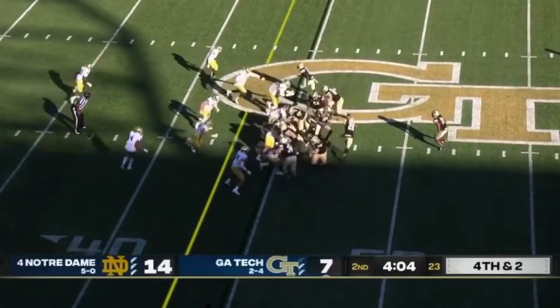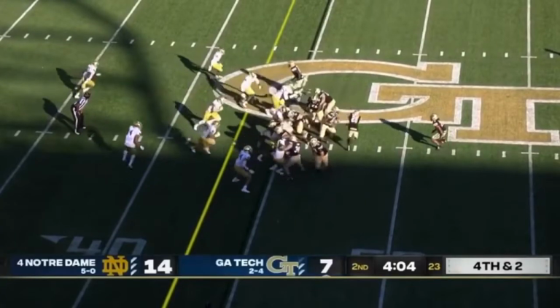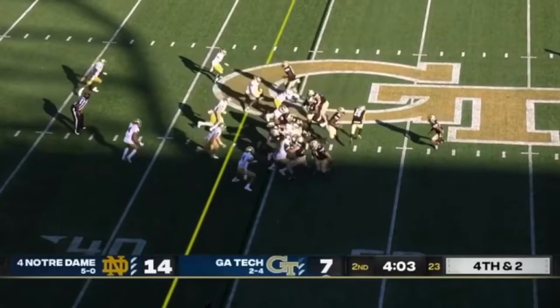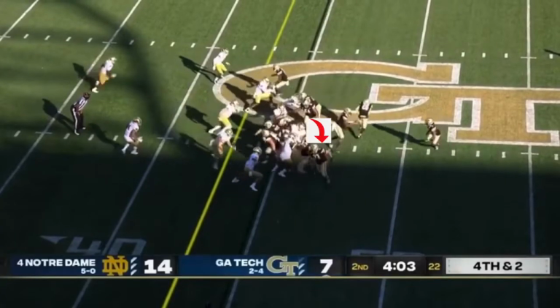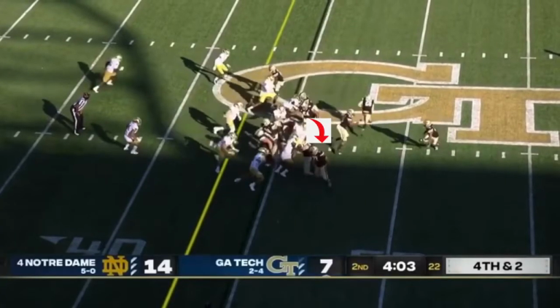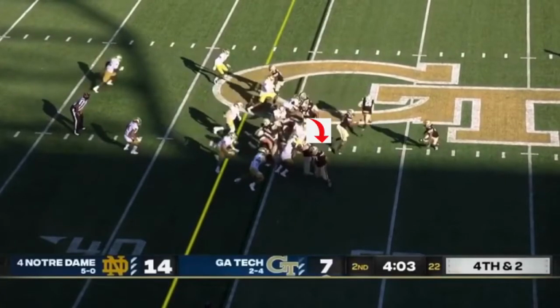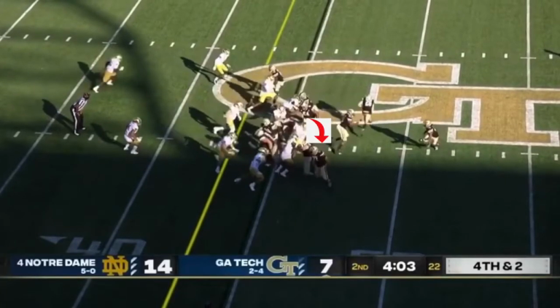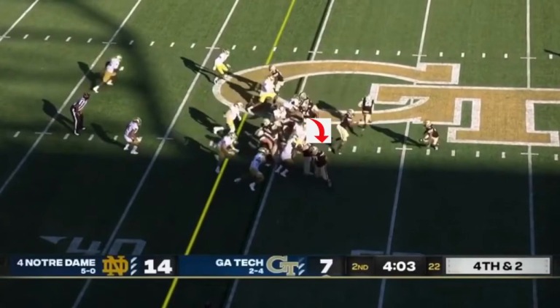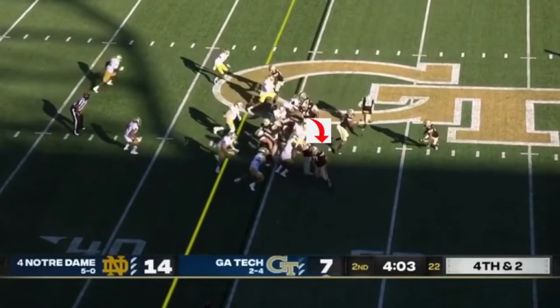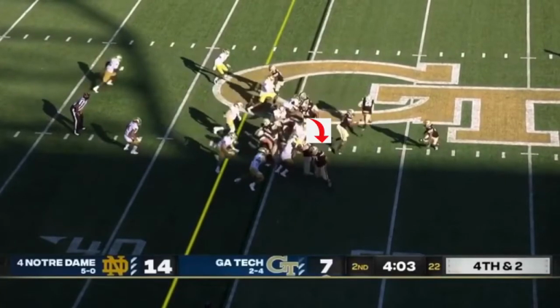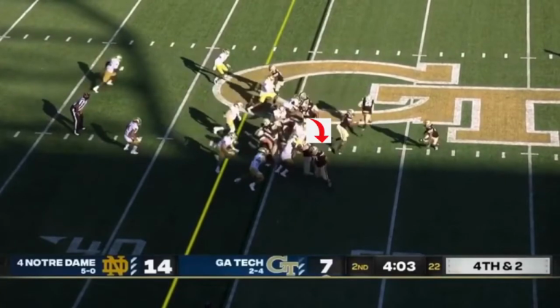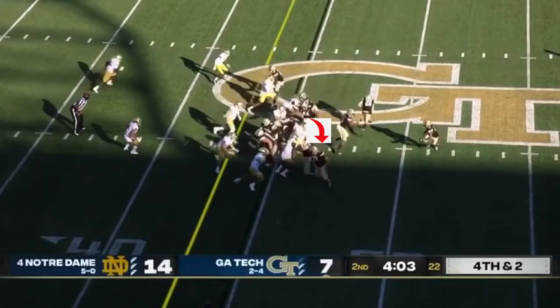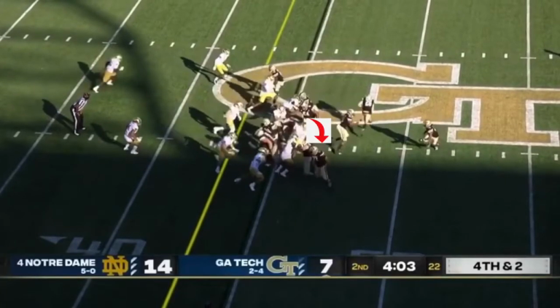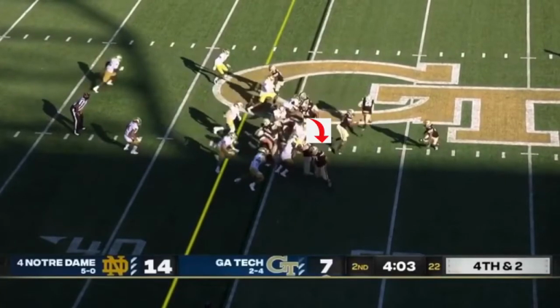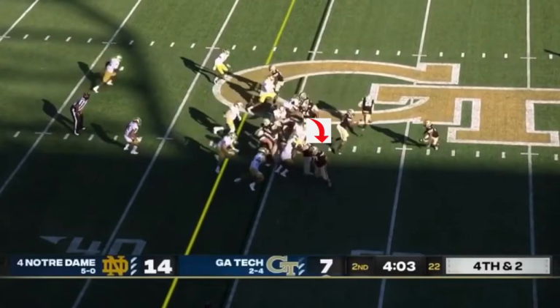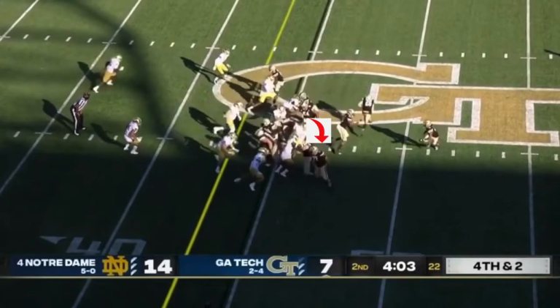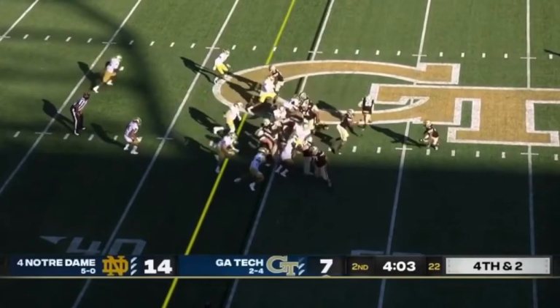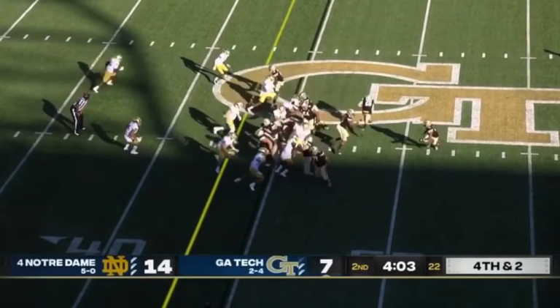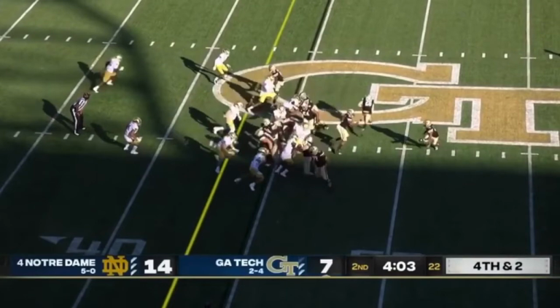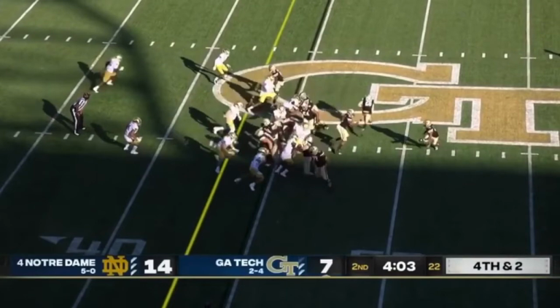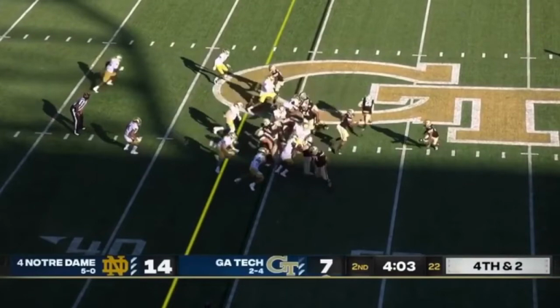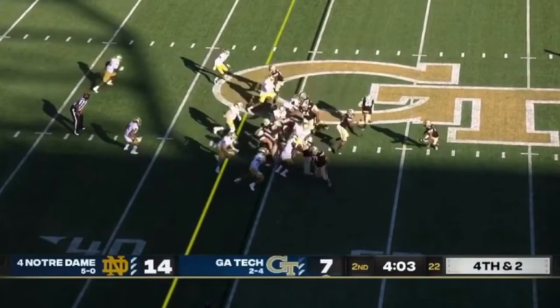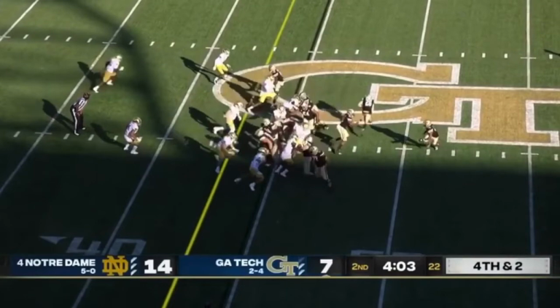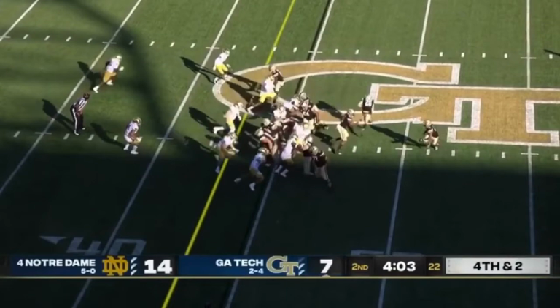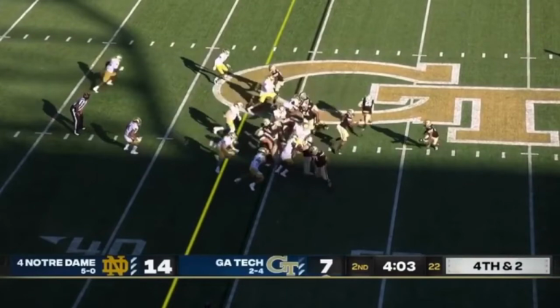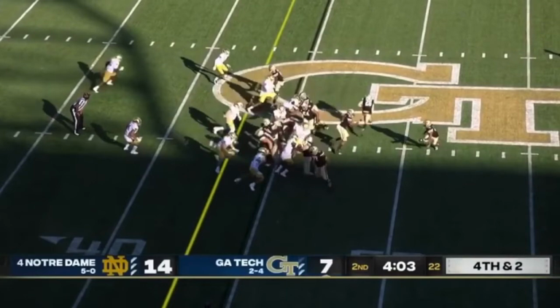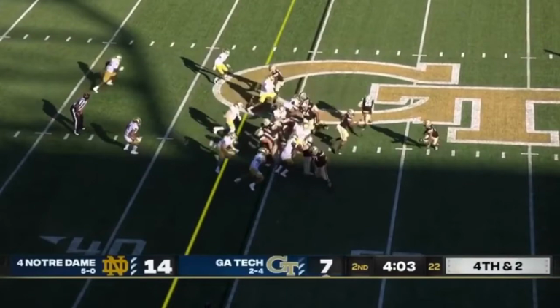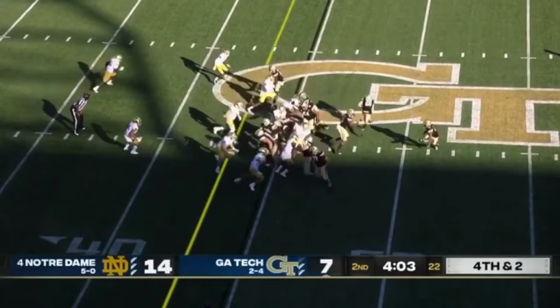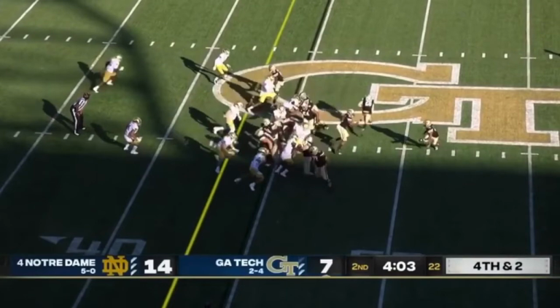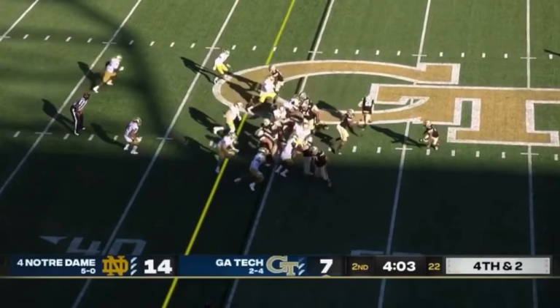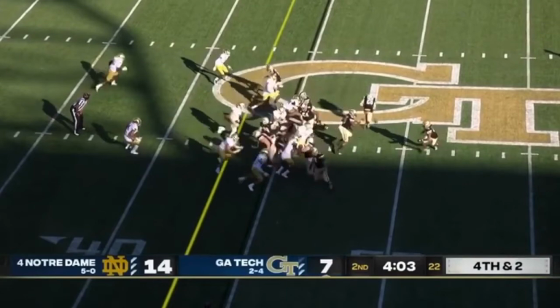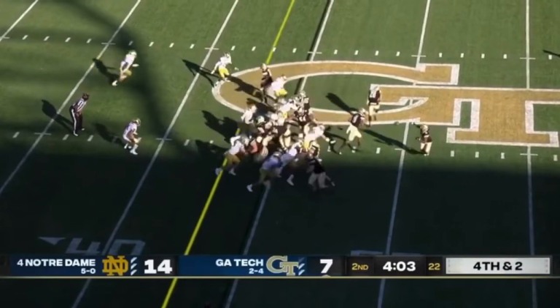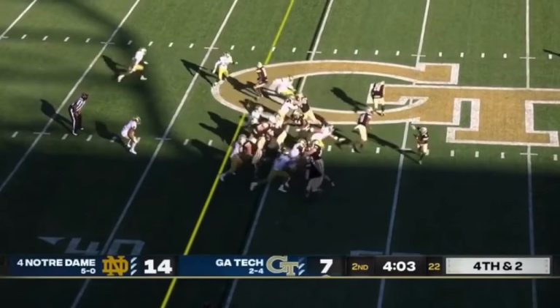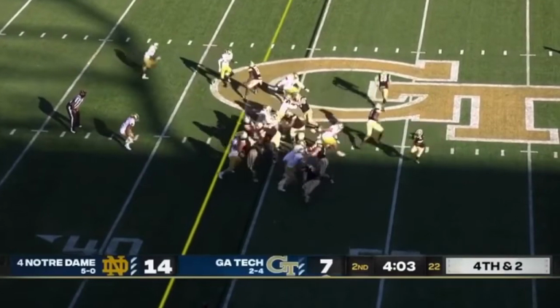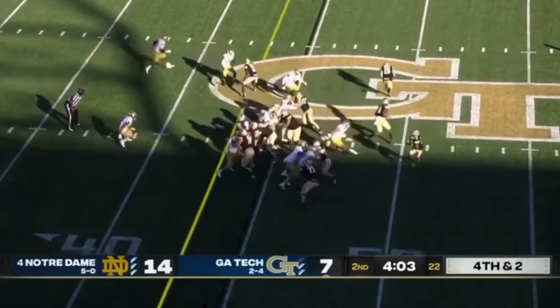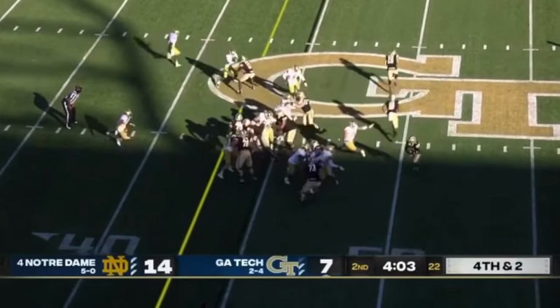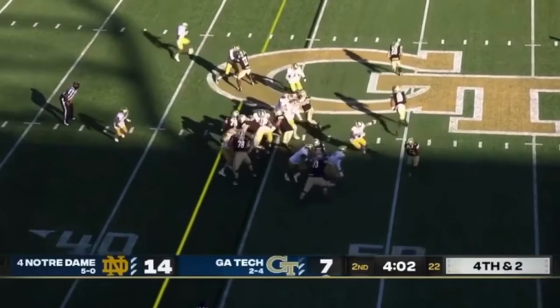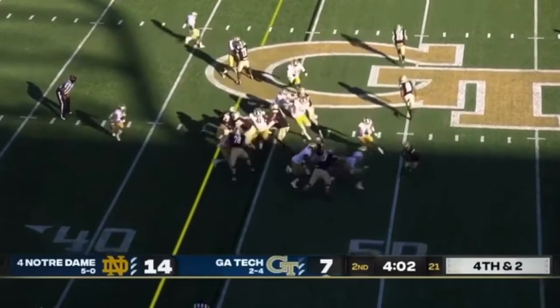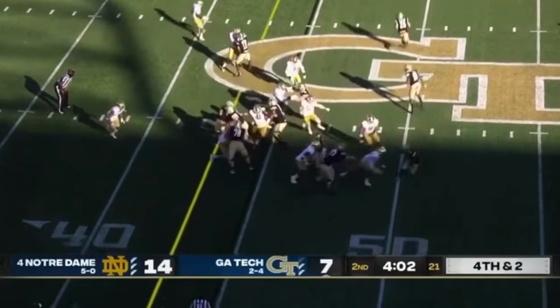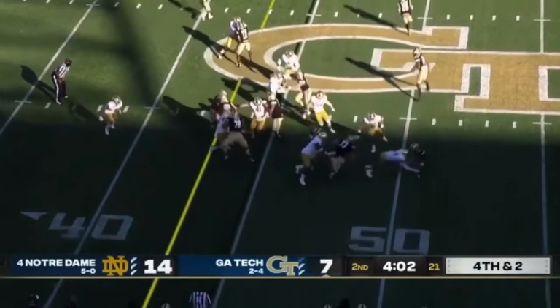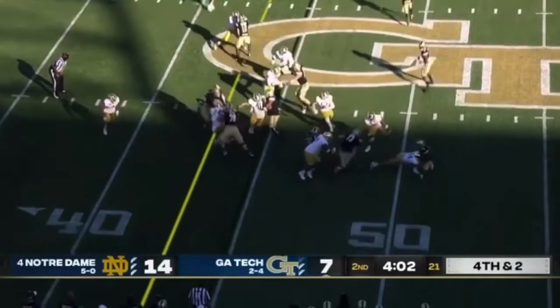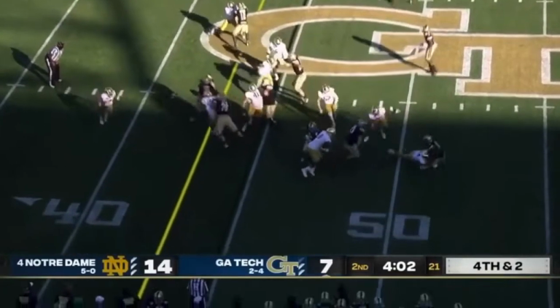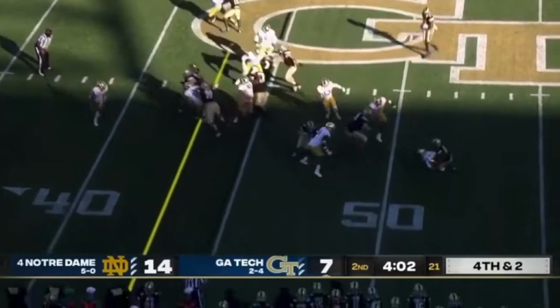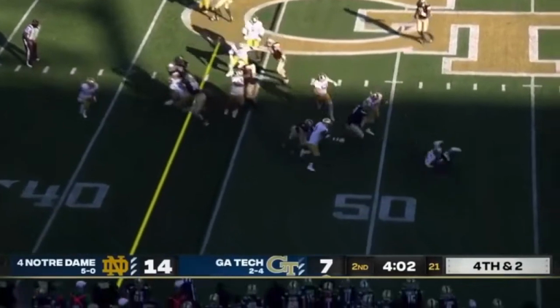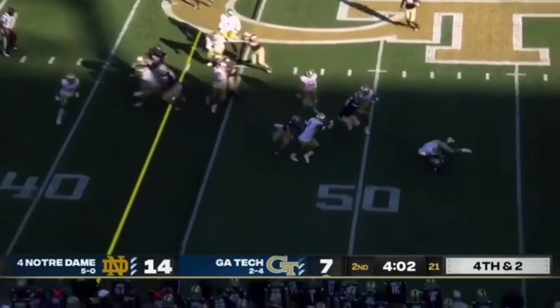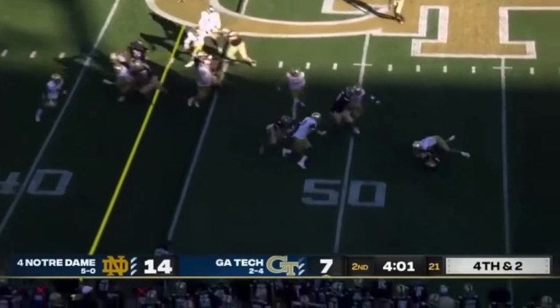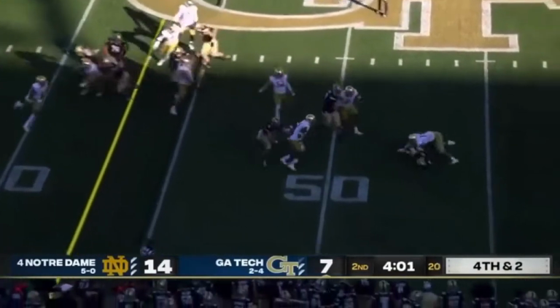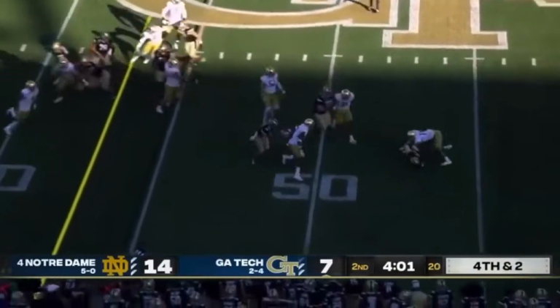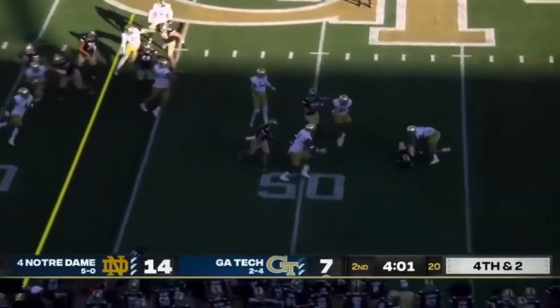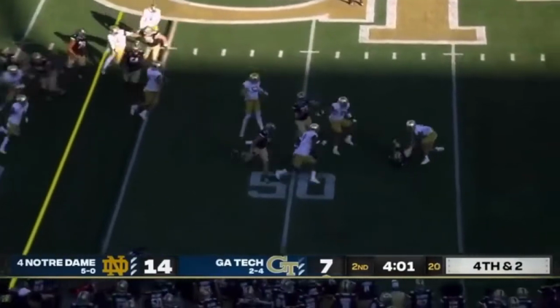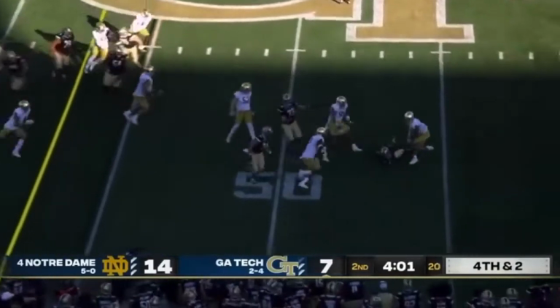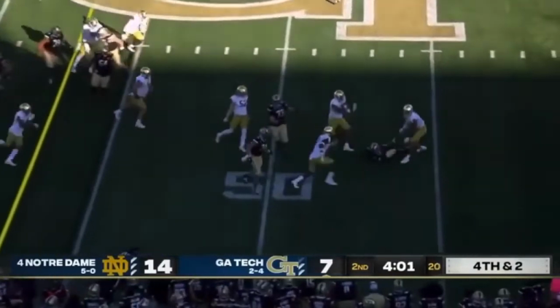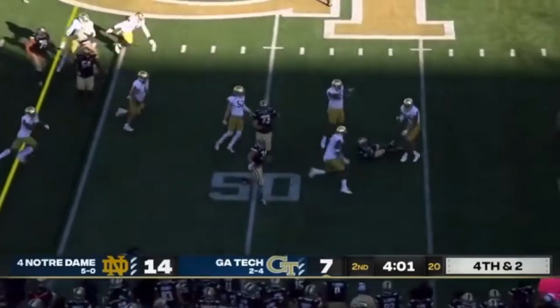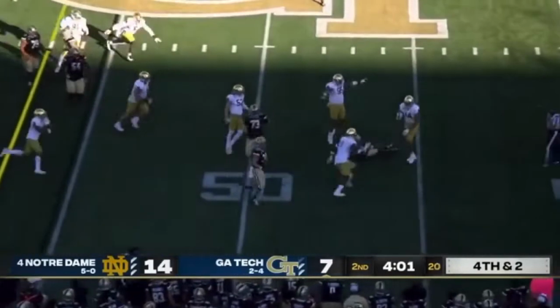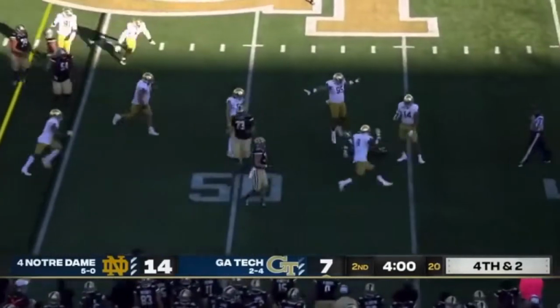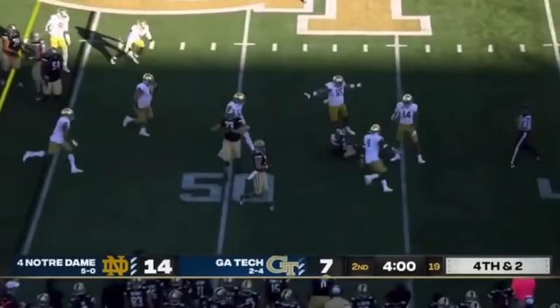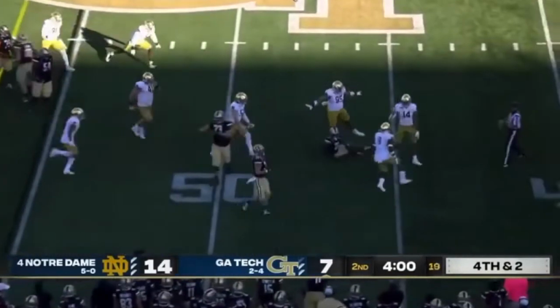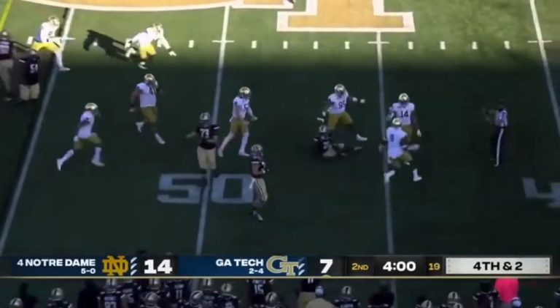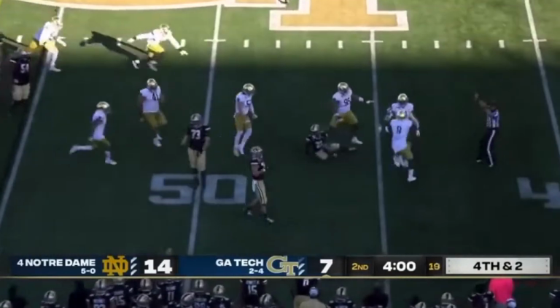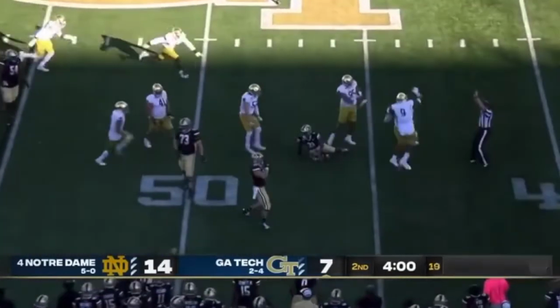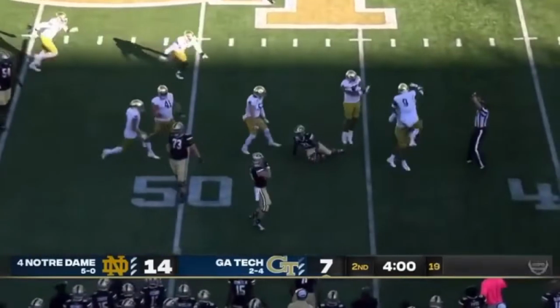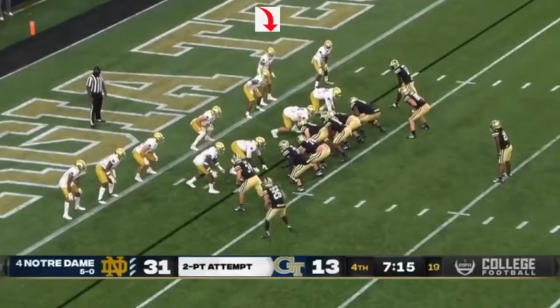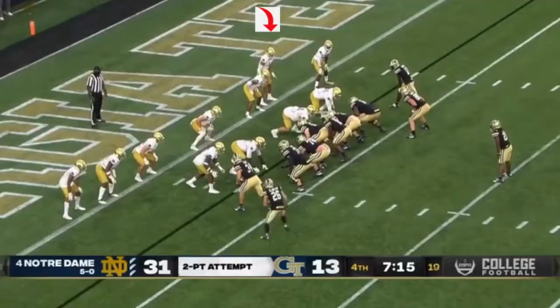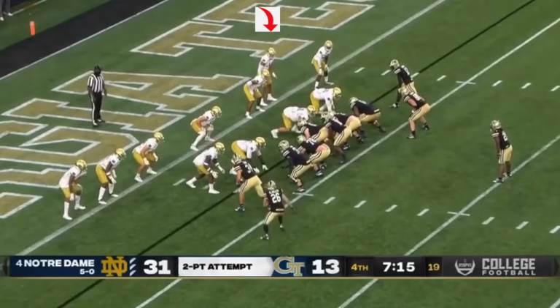Here, the tackle is actually pulling, but he's going to beat the tackle to the inside and get another TFL. He's just amazing in the box.